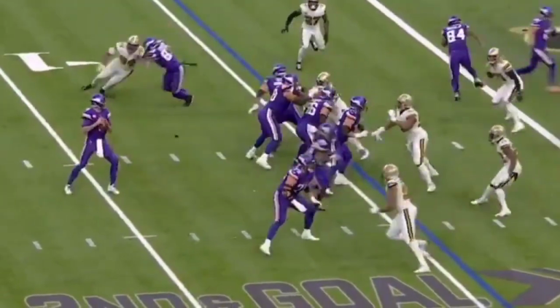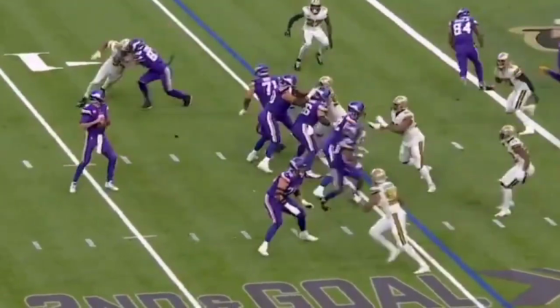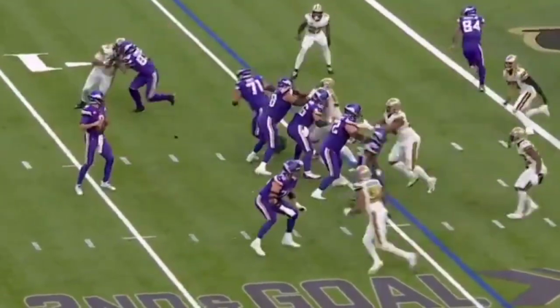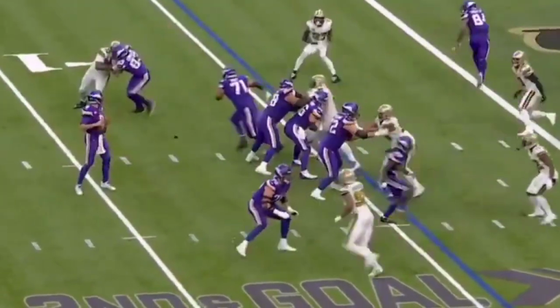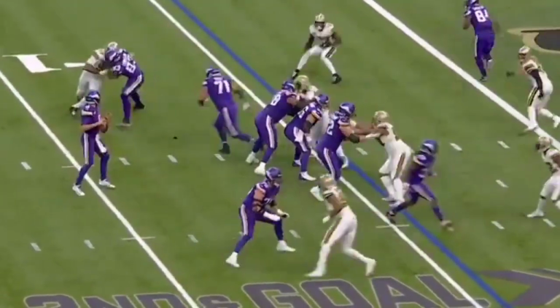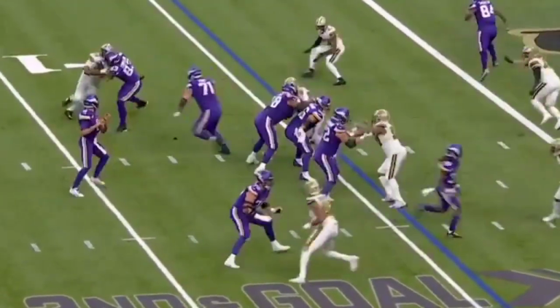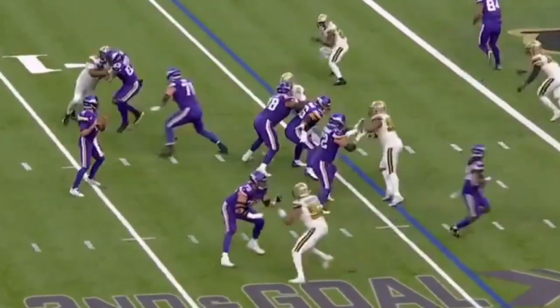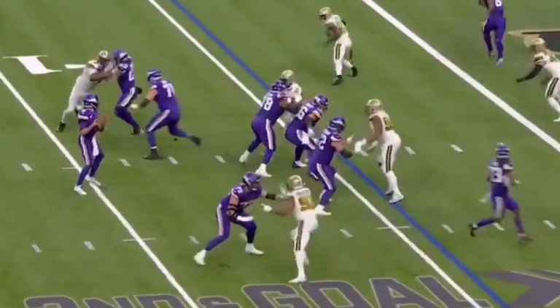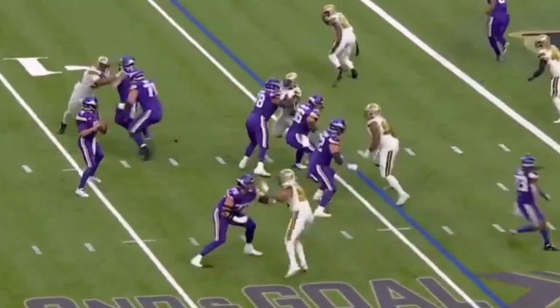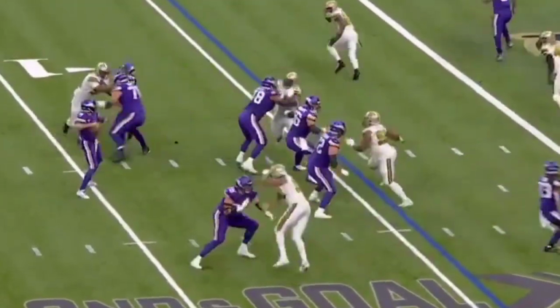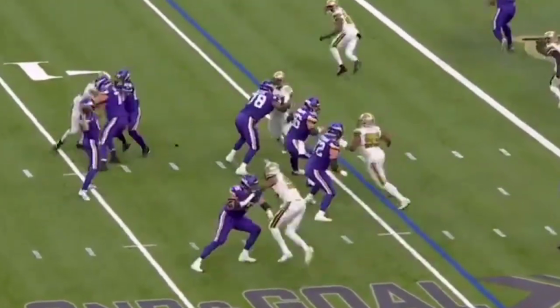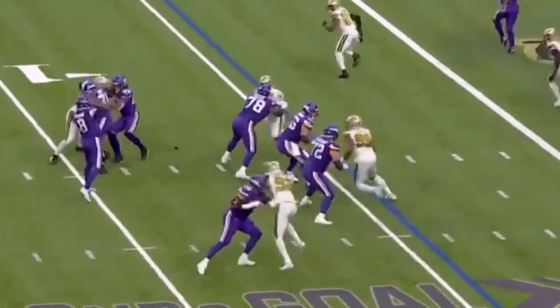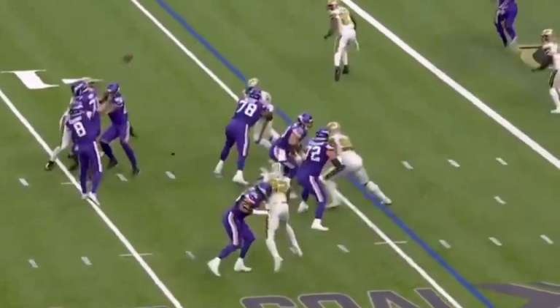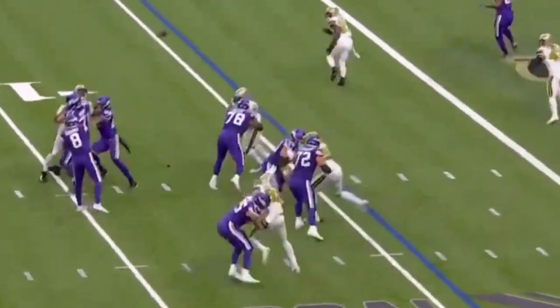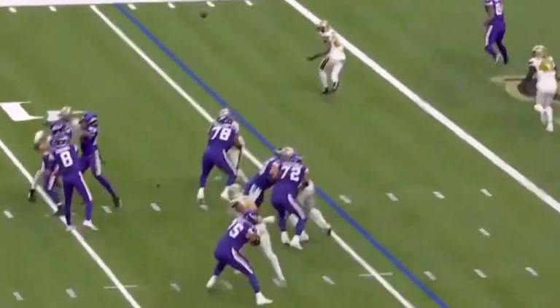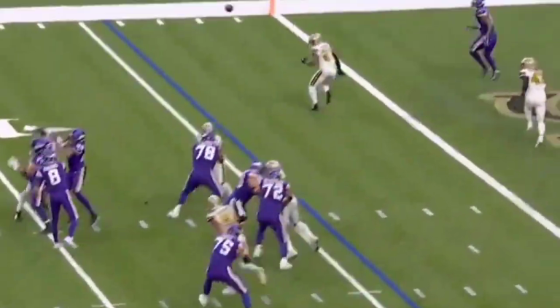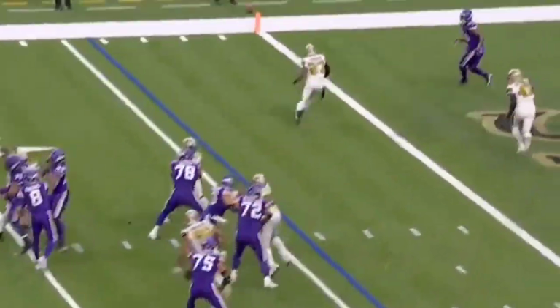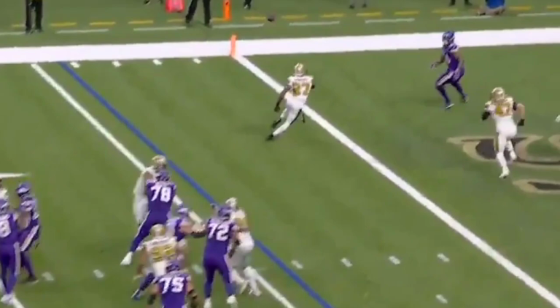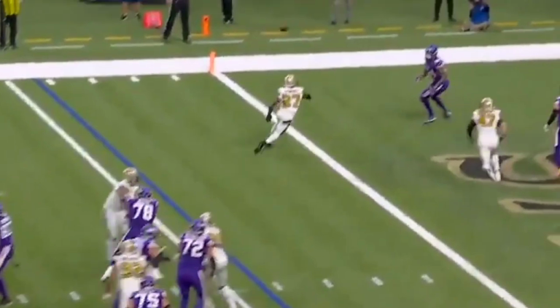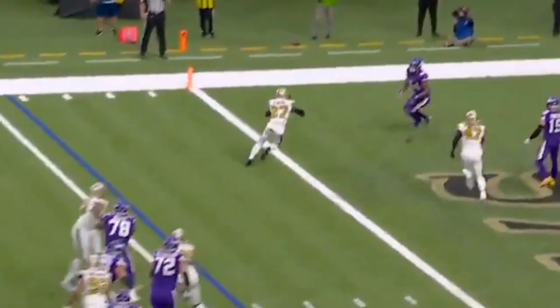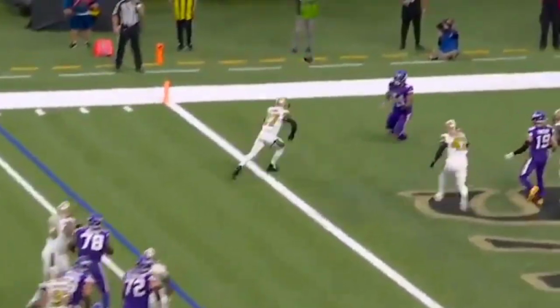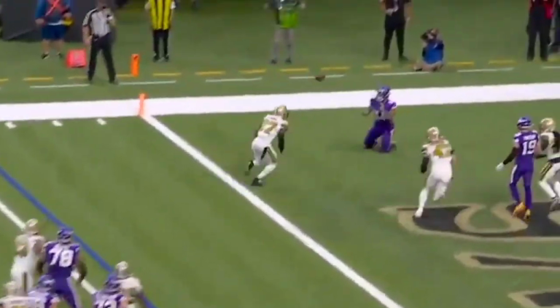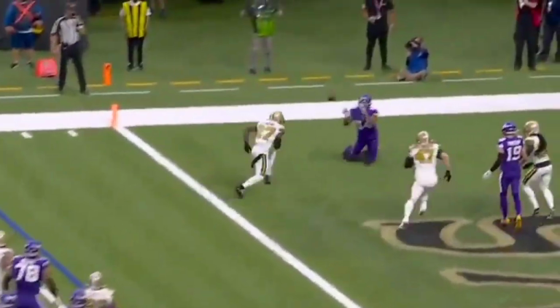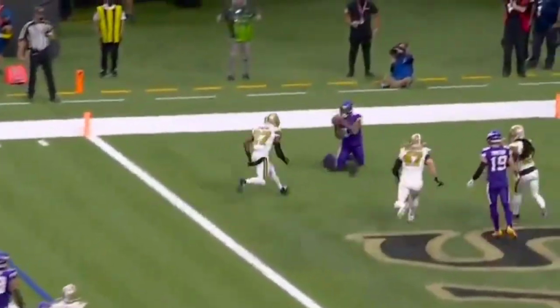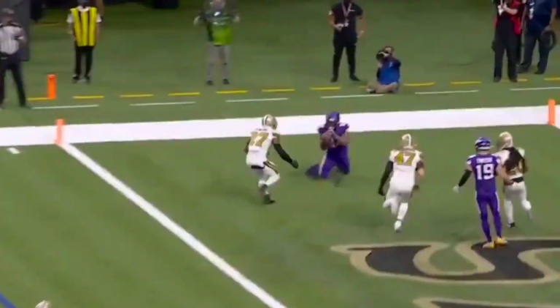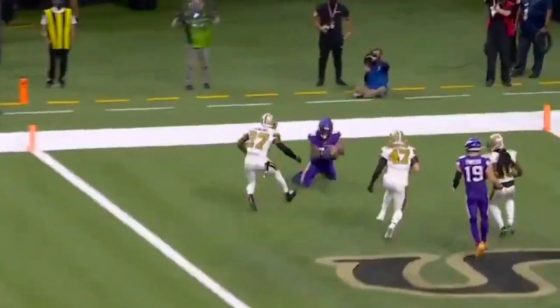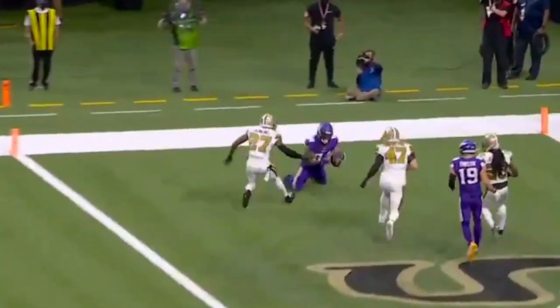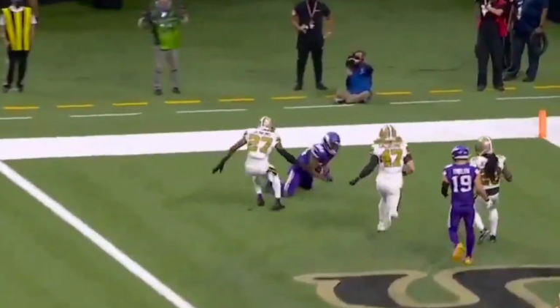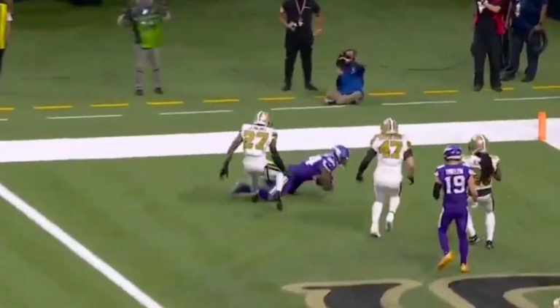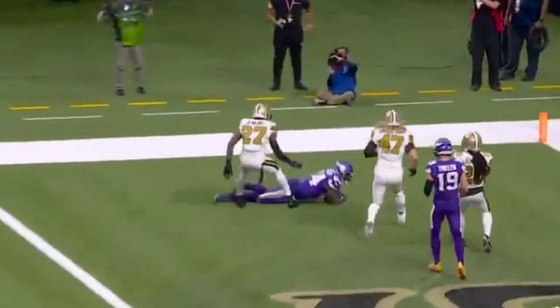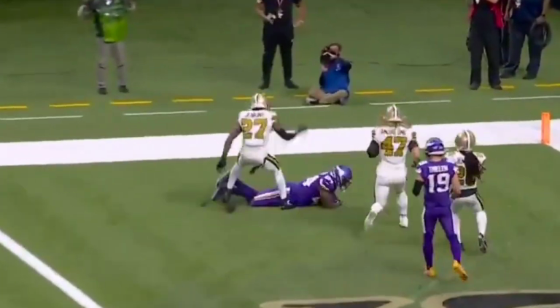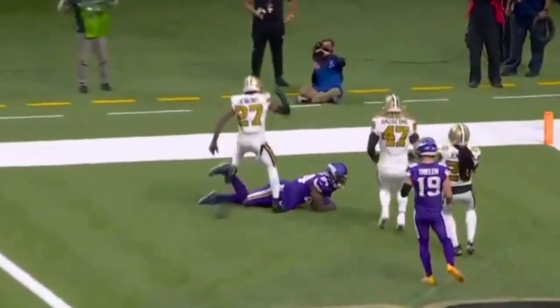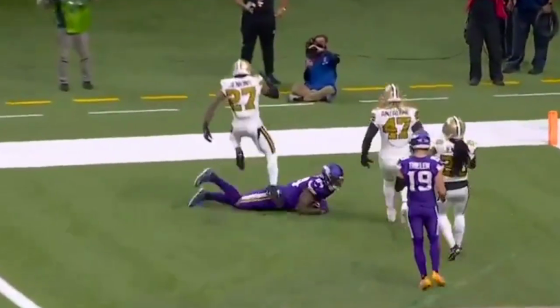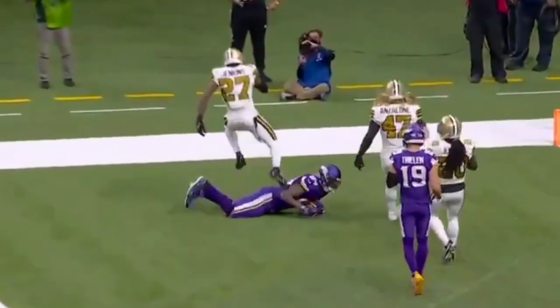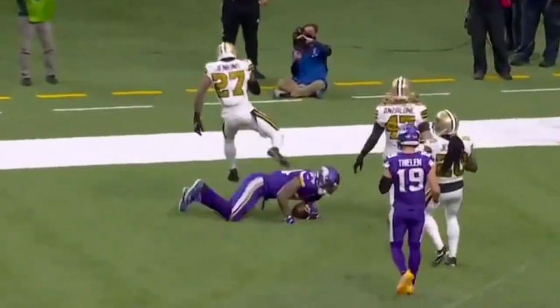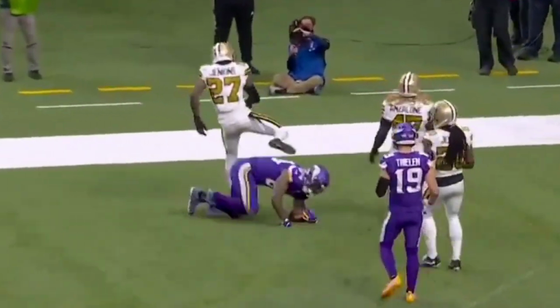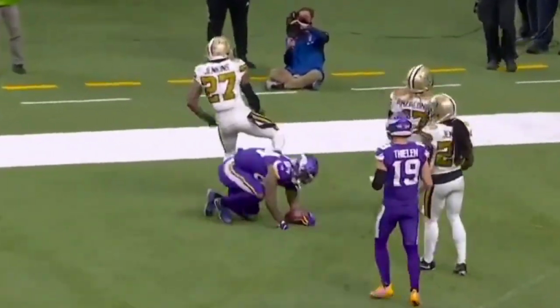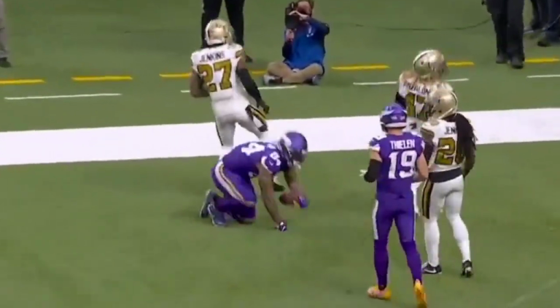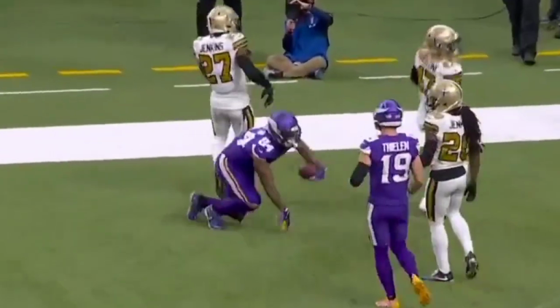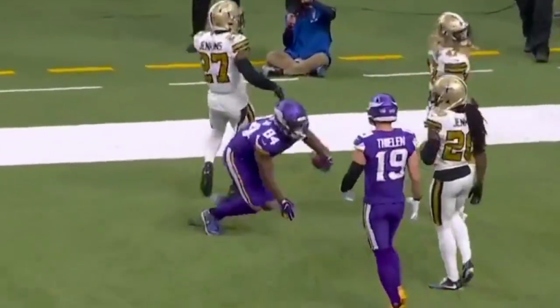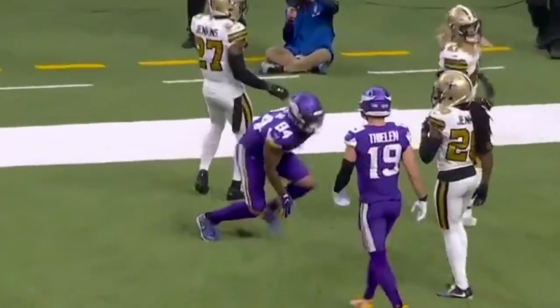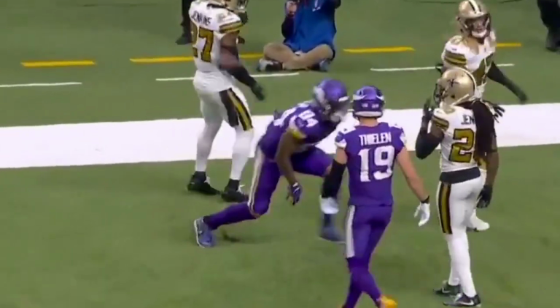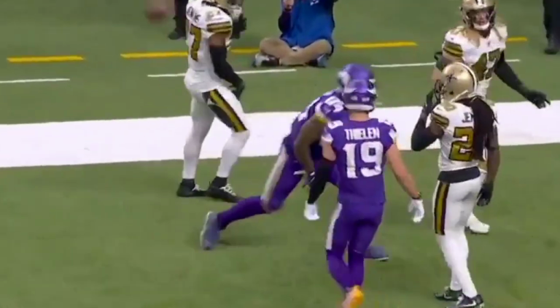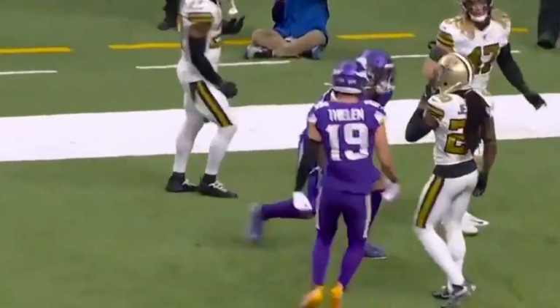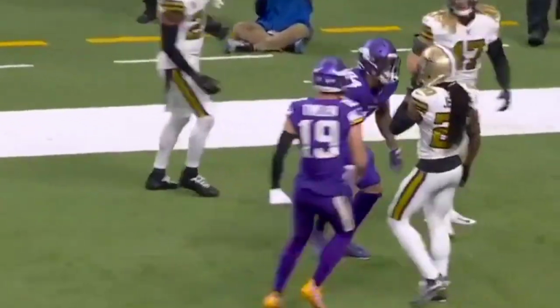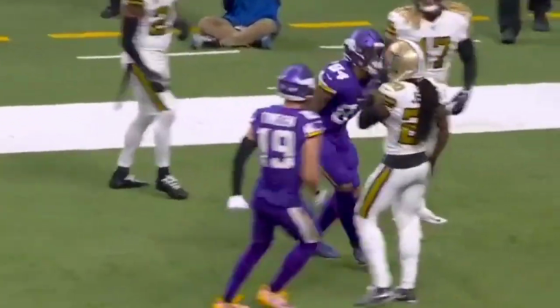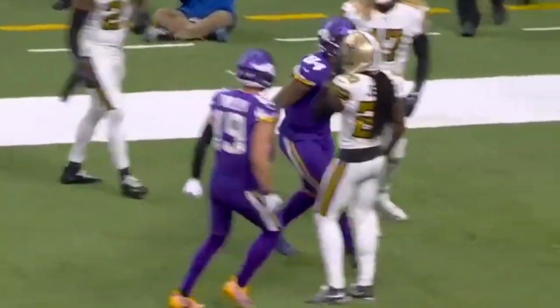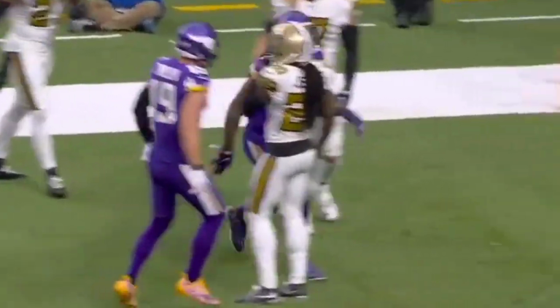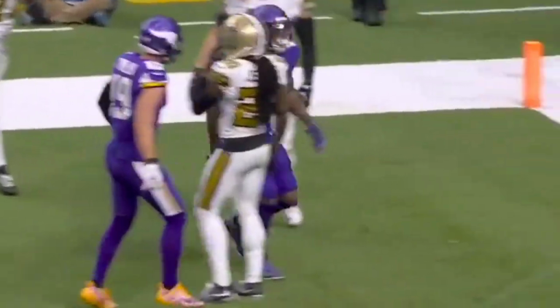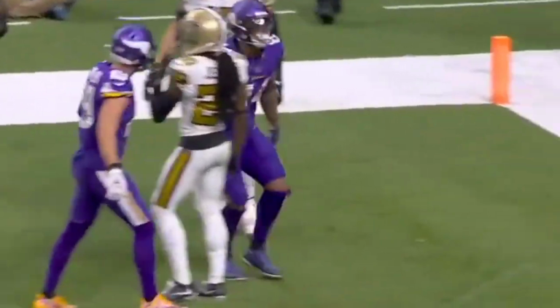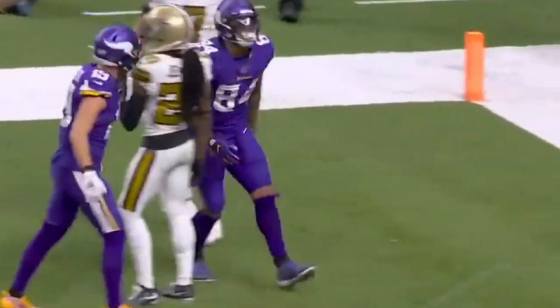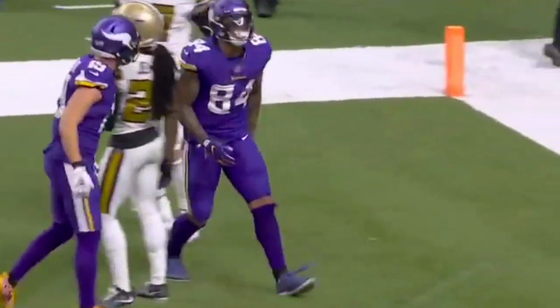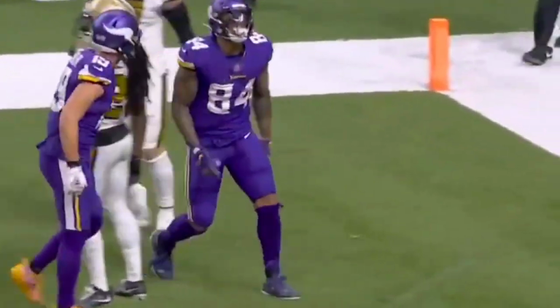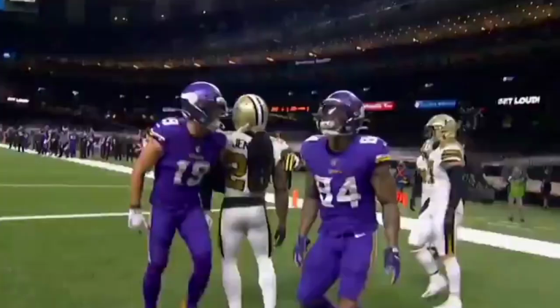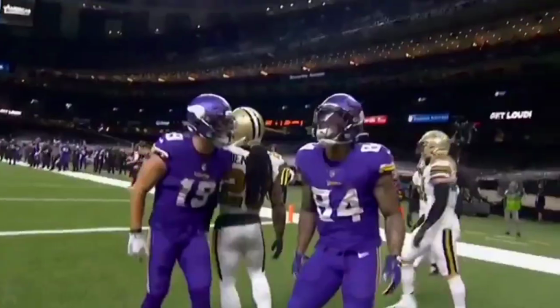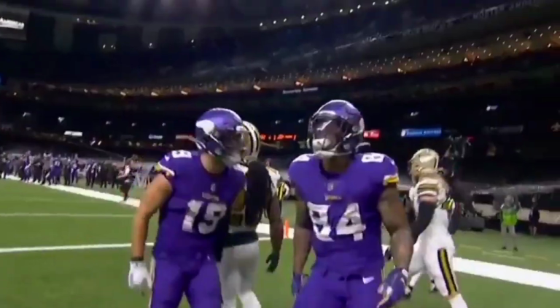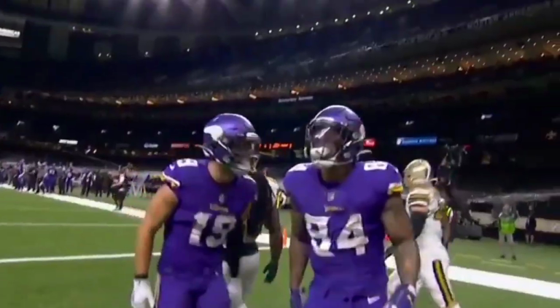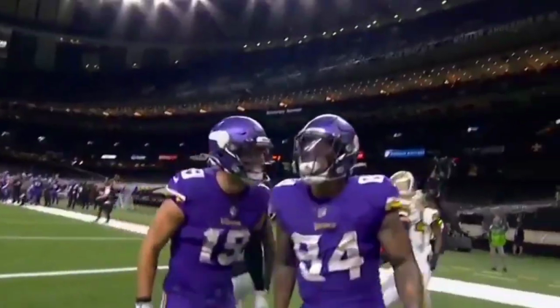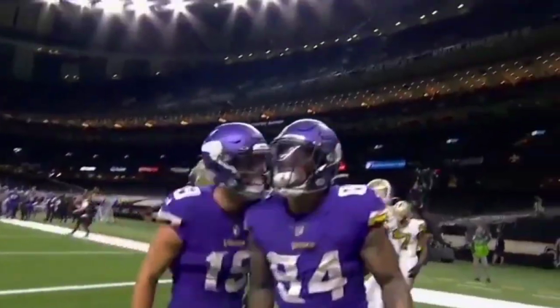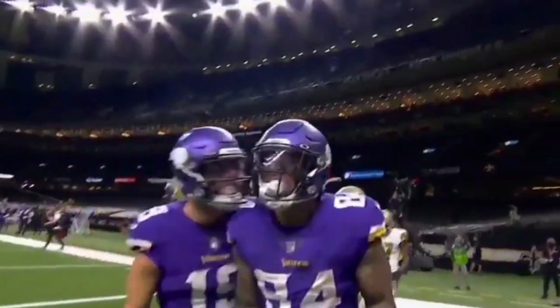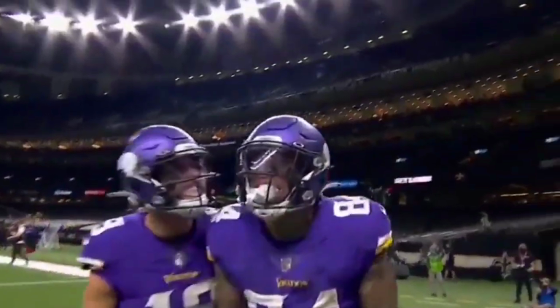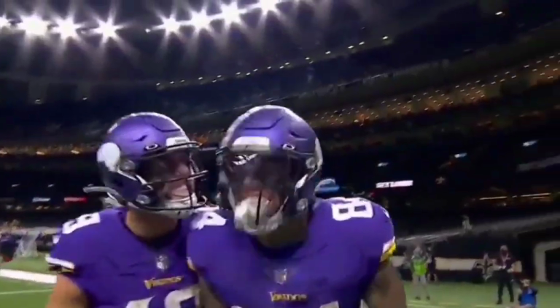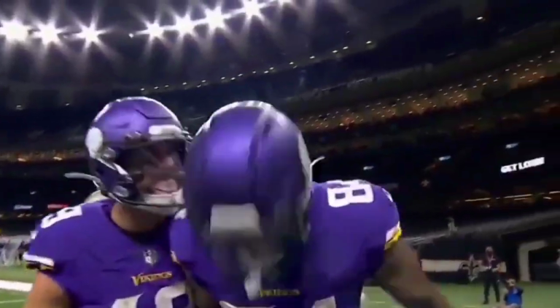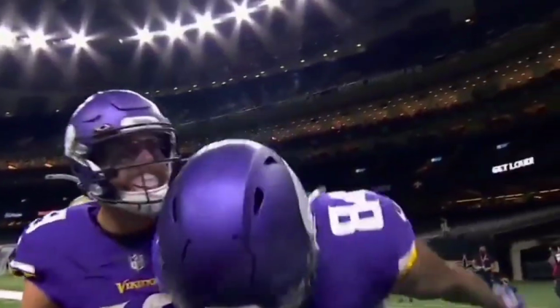Play action. Cousins looks left, has a man, pass is caught for the touchdown. Irv Smith.